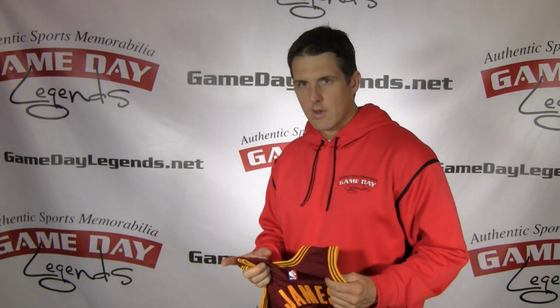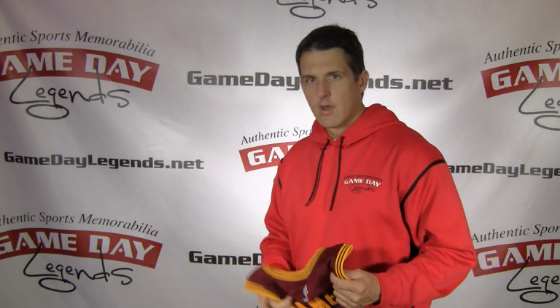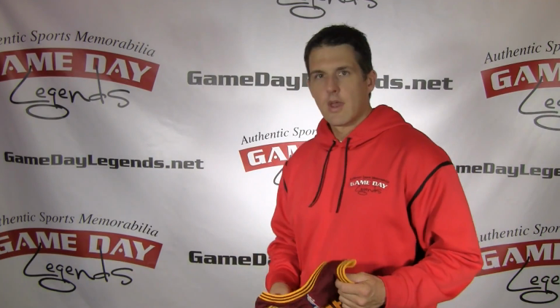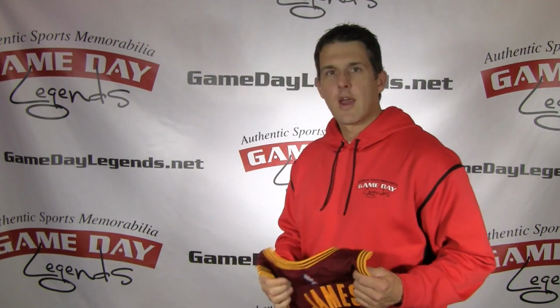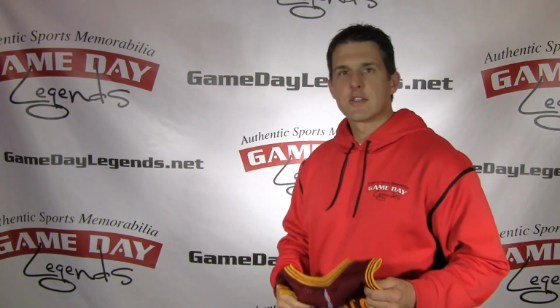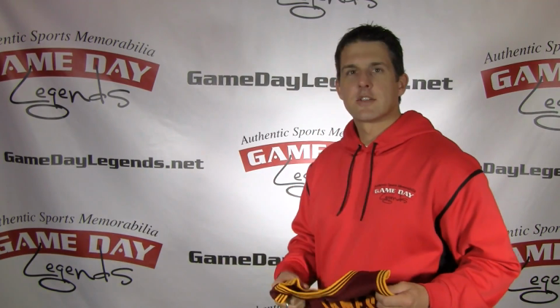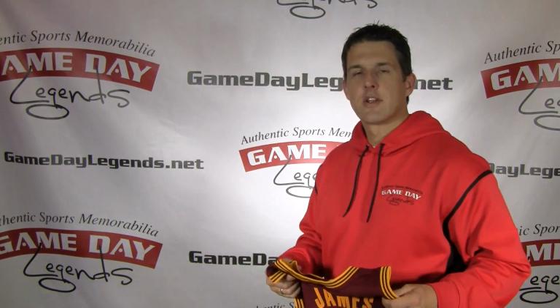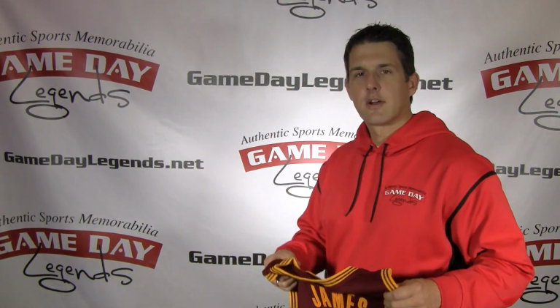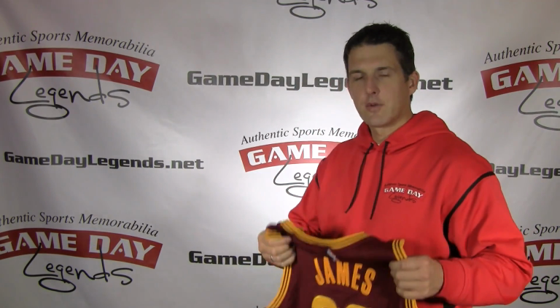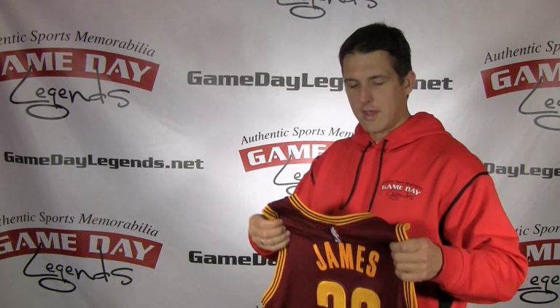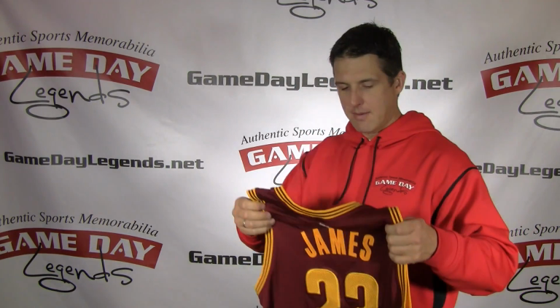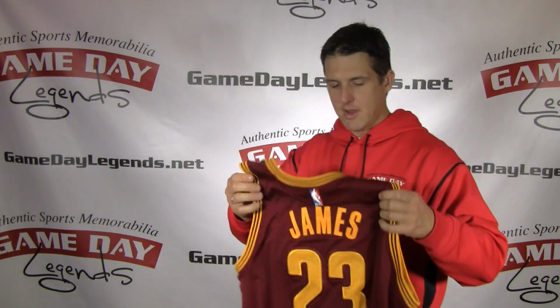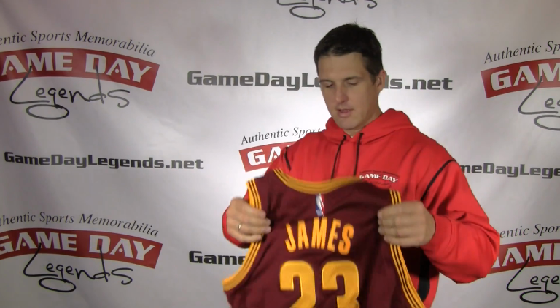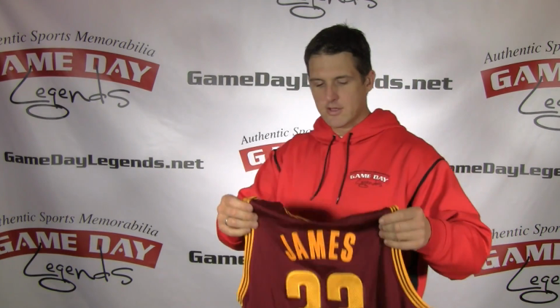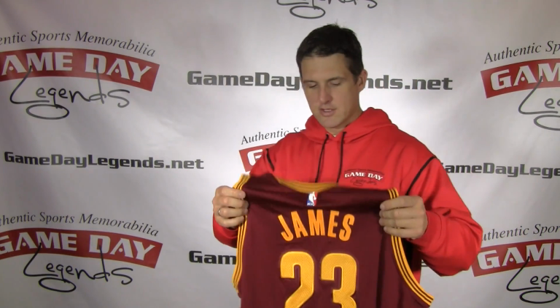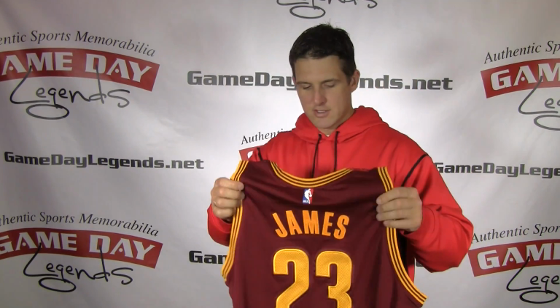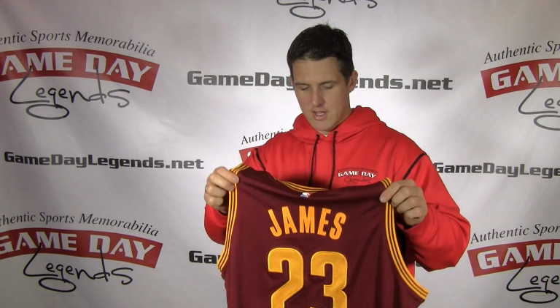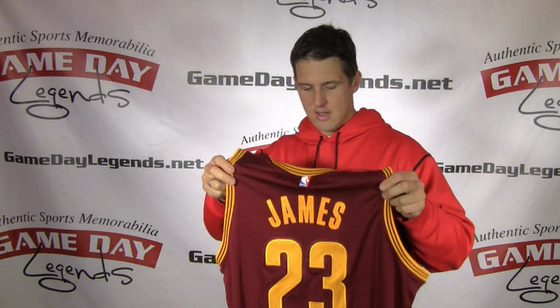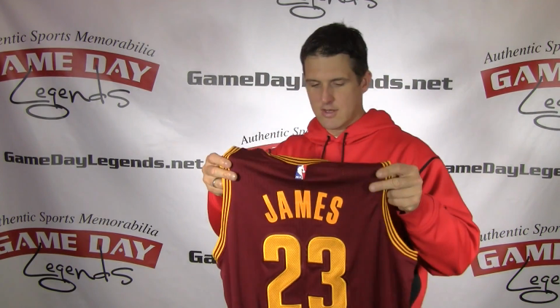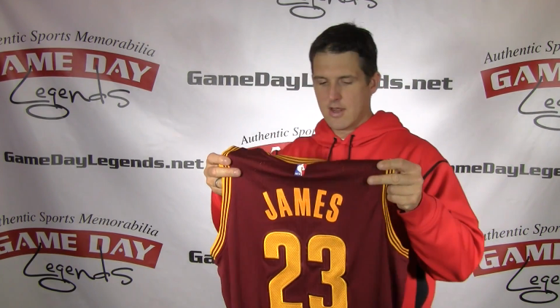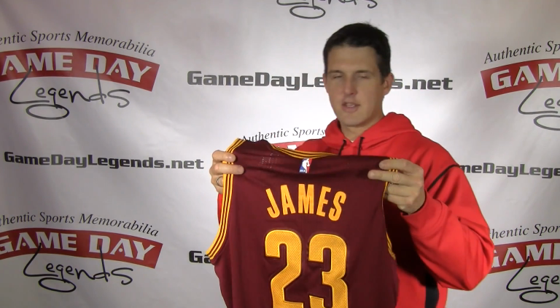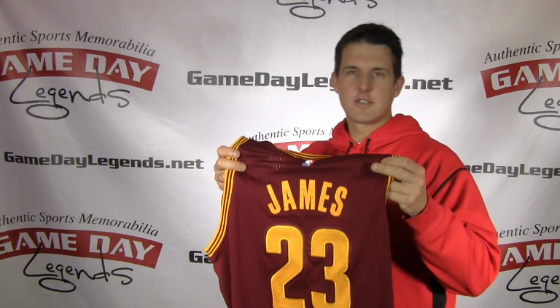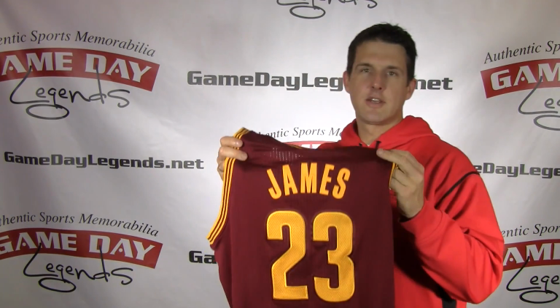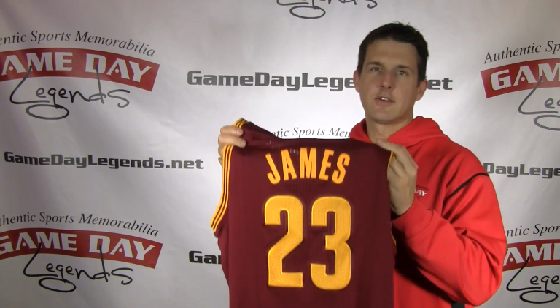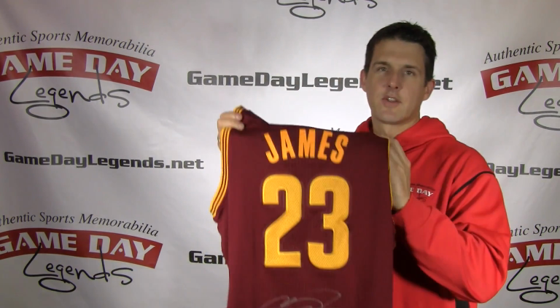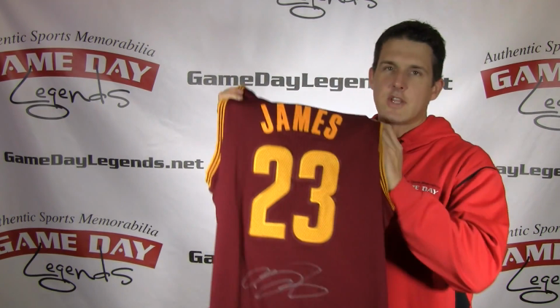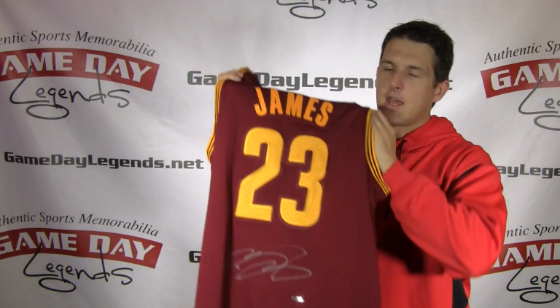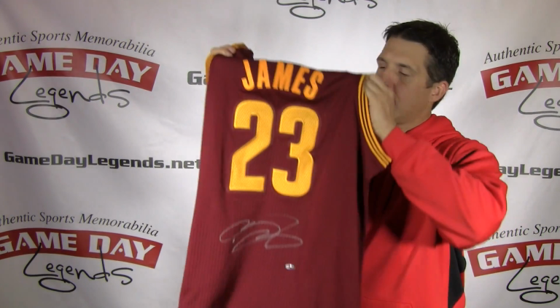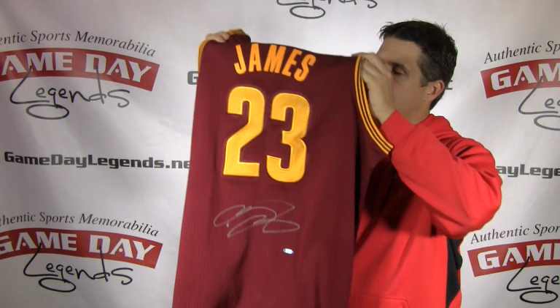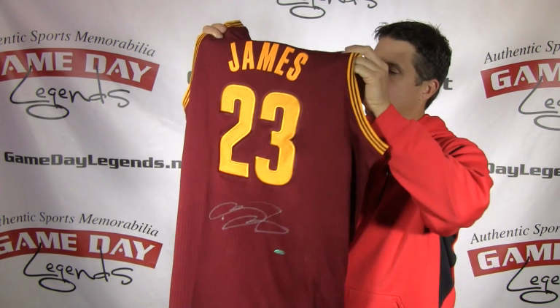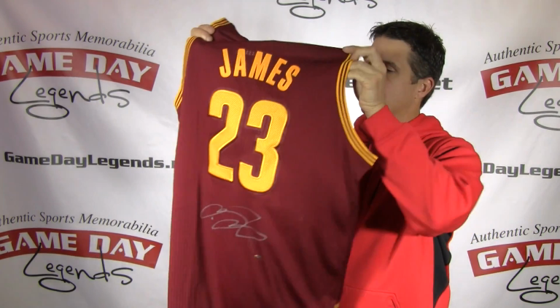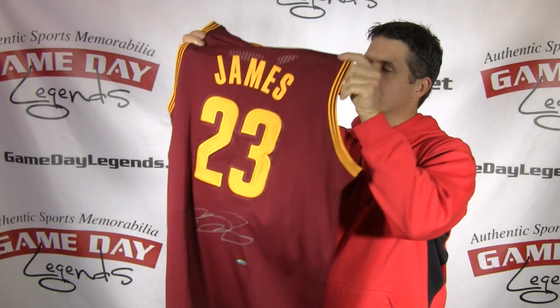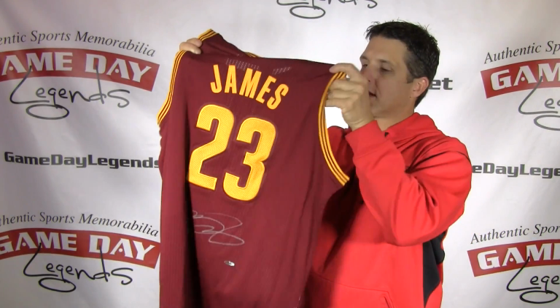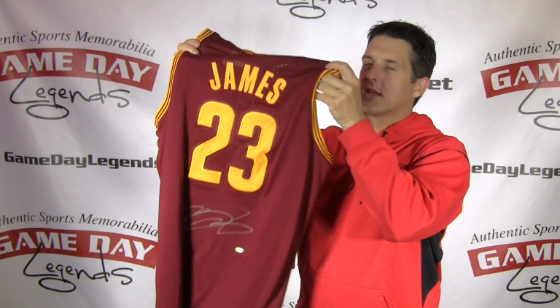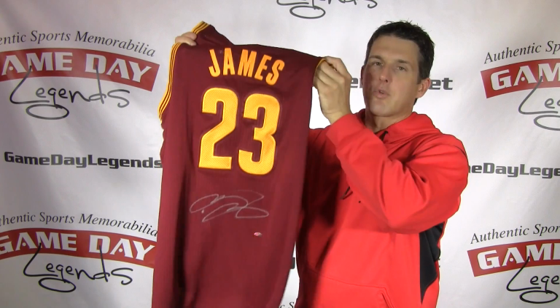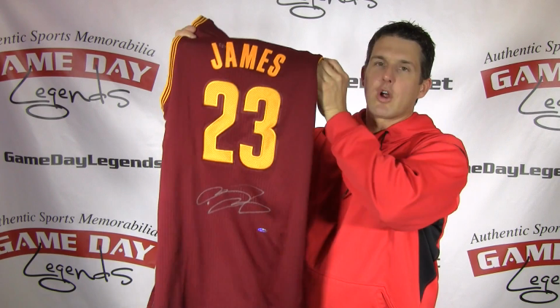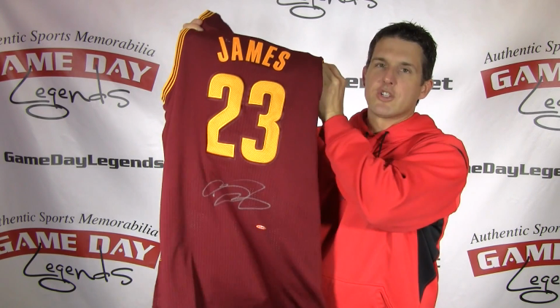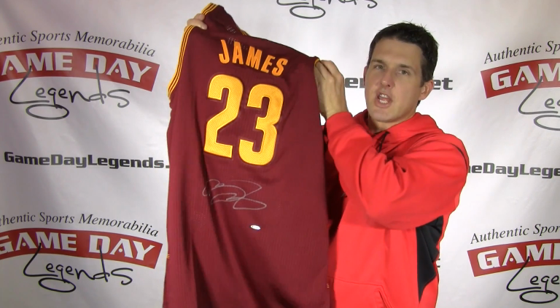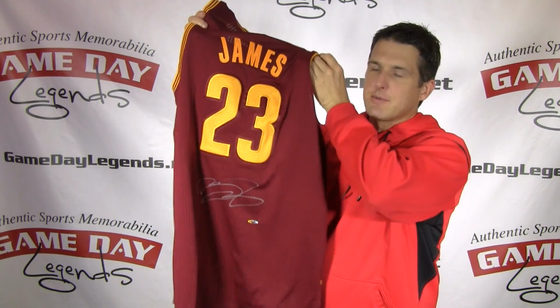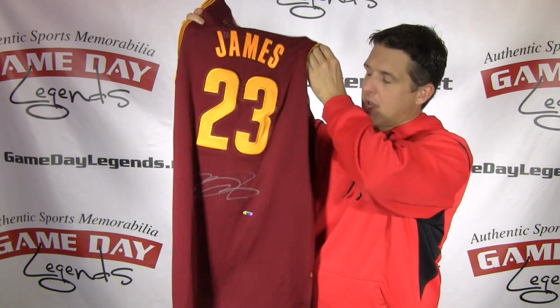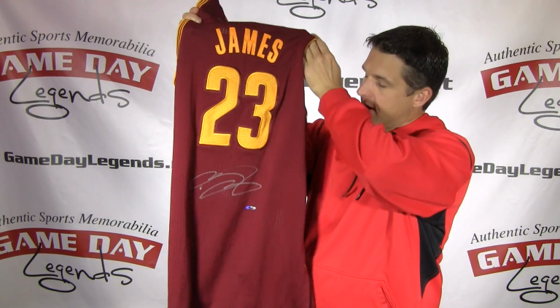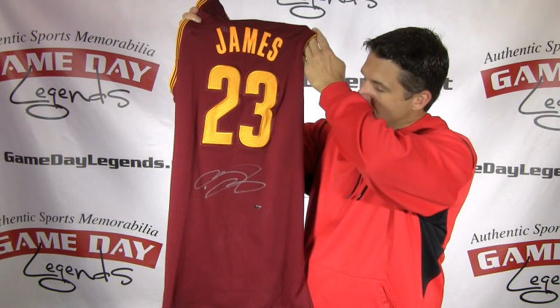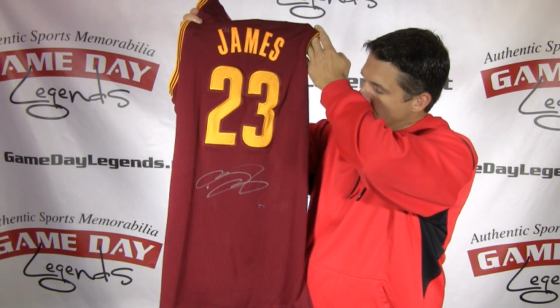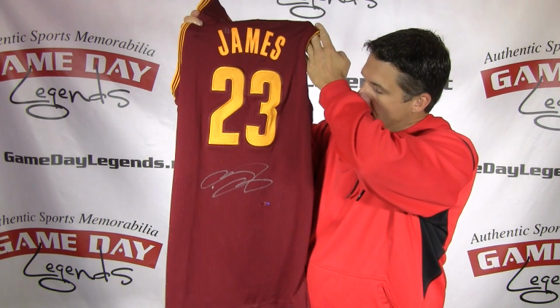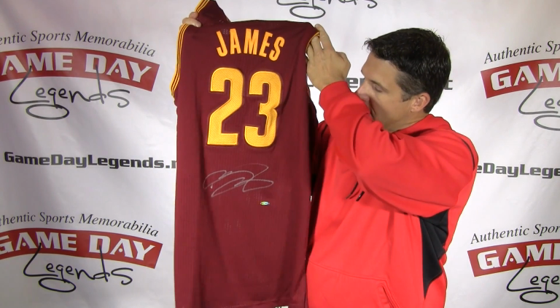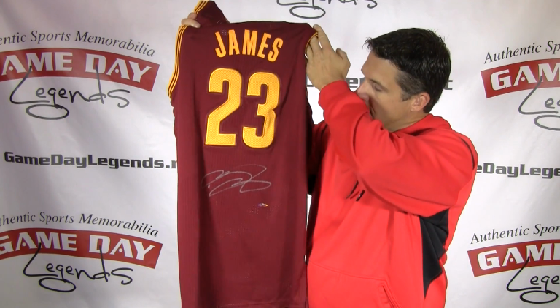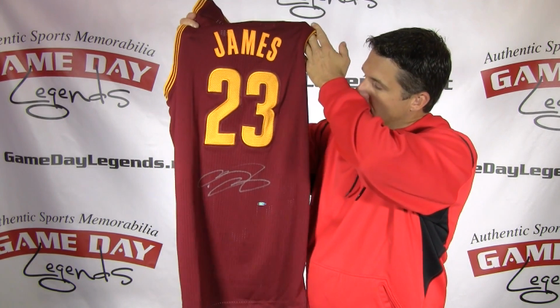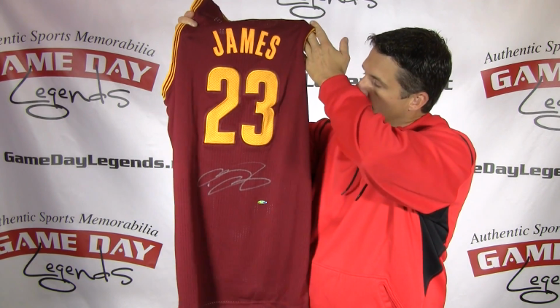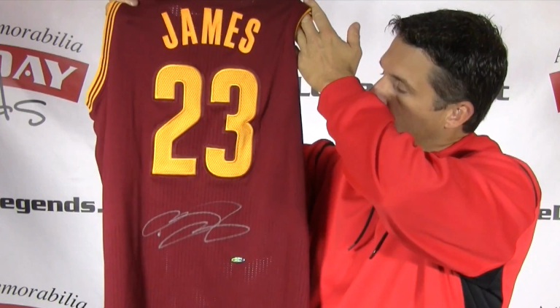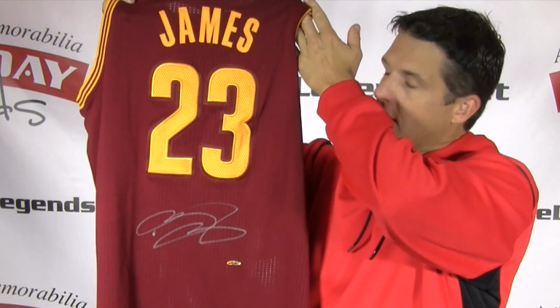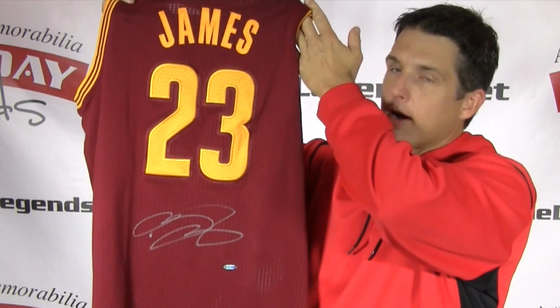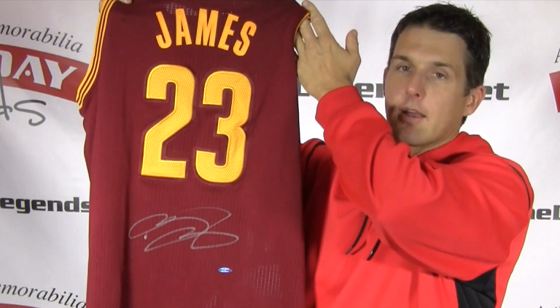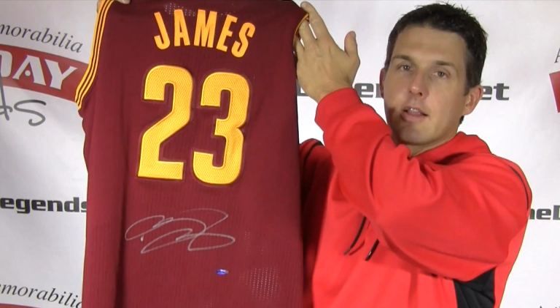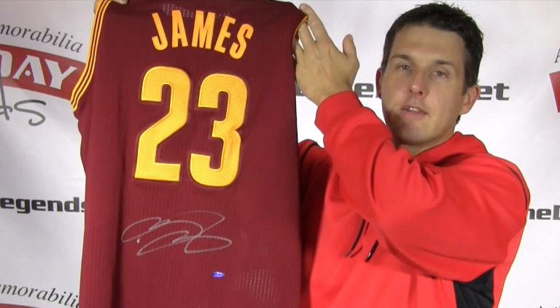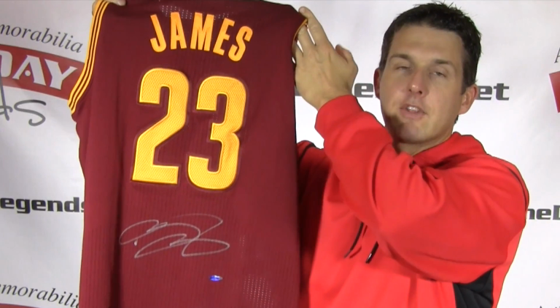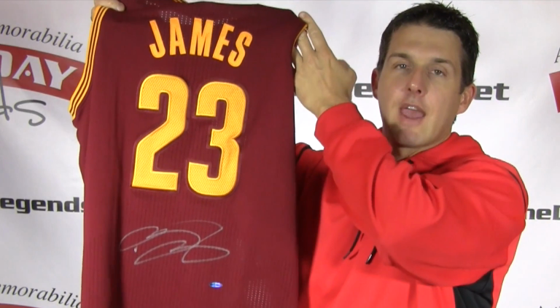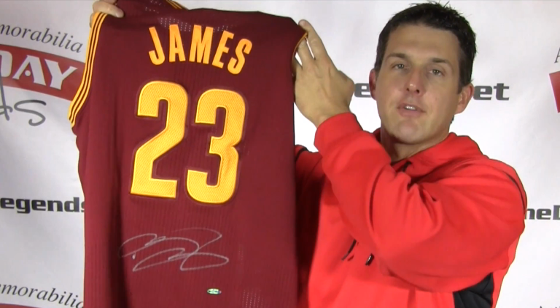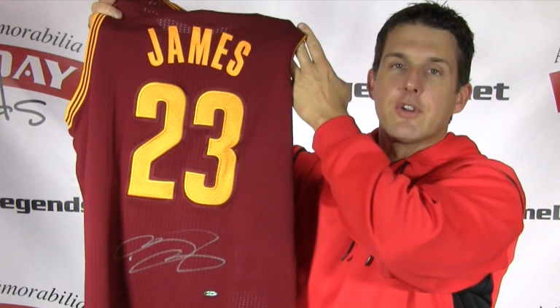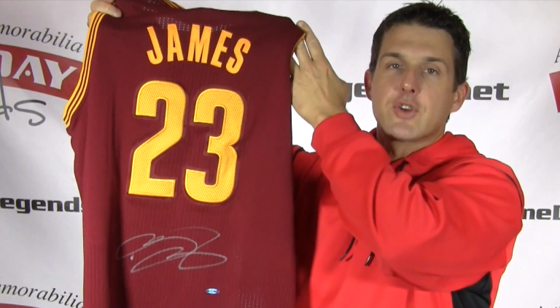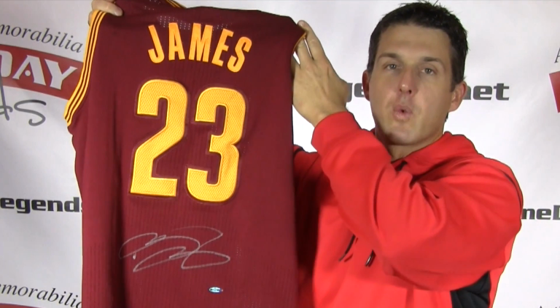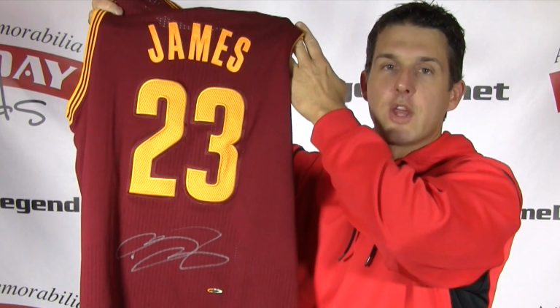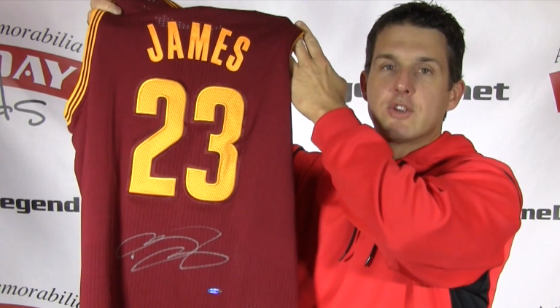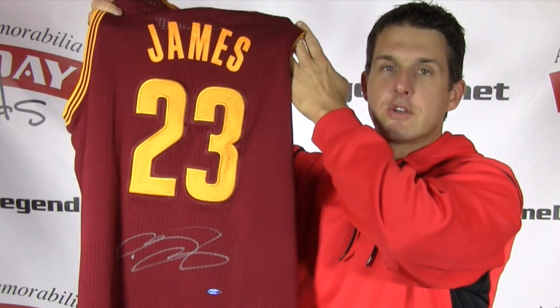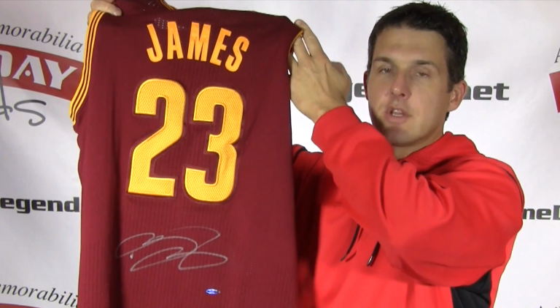Hey guys, this is Eric with Game Big Legends and today's deal of the day is a LeBron James hand signed Cleveland Cavaliers Away jersey.